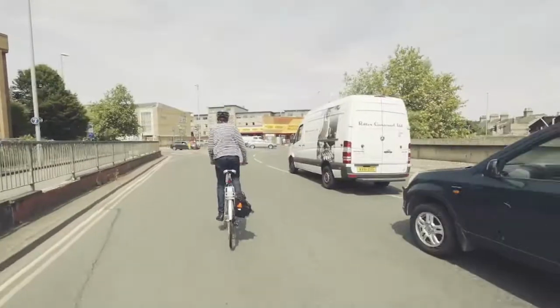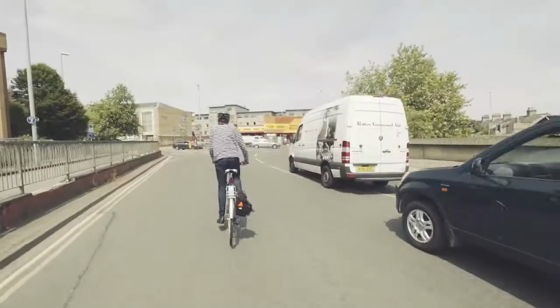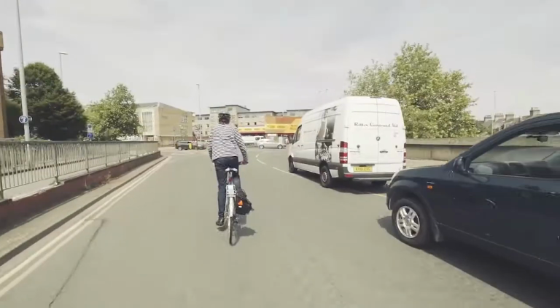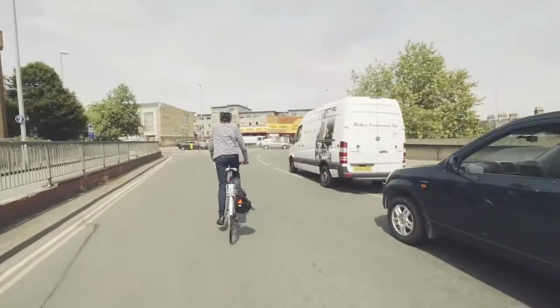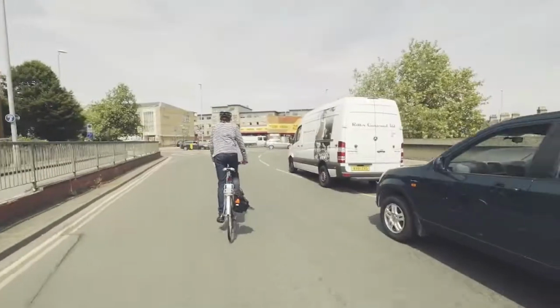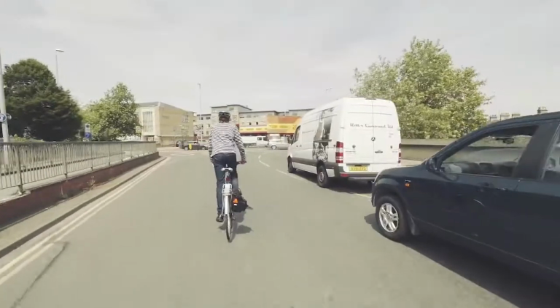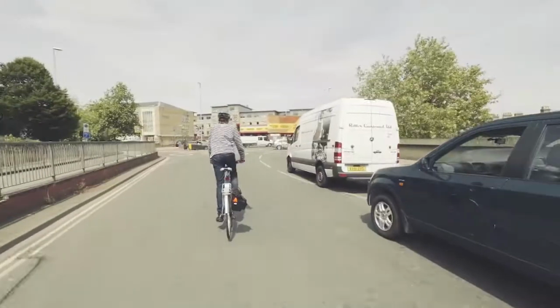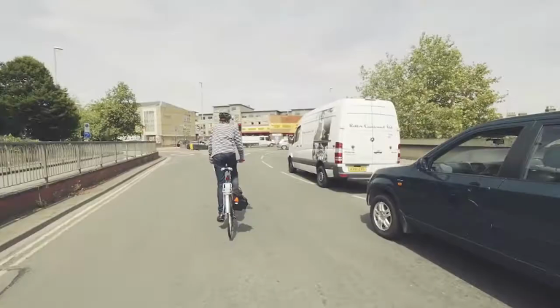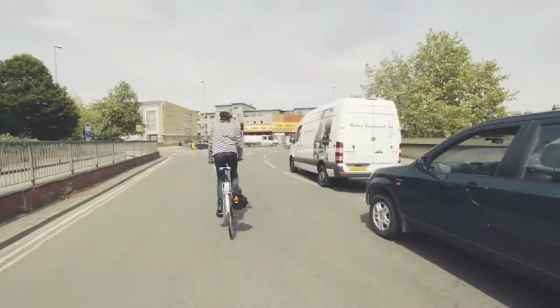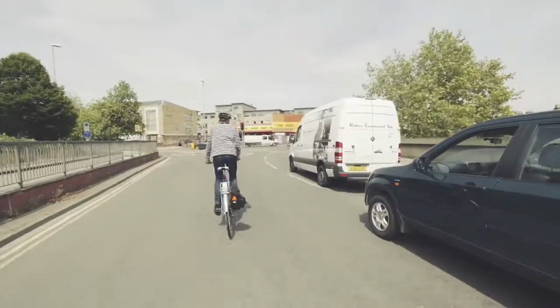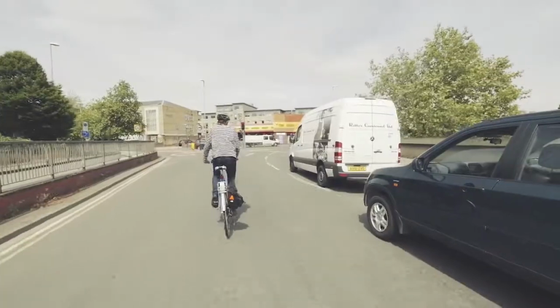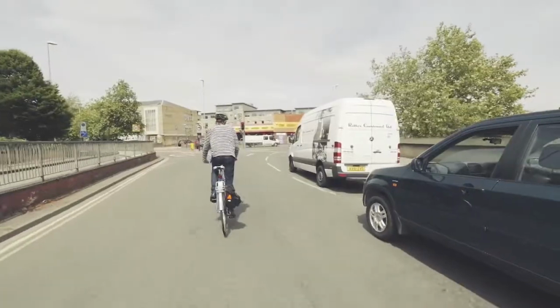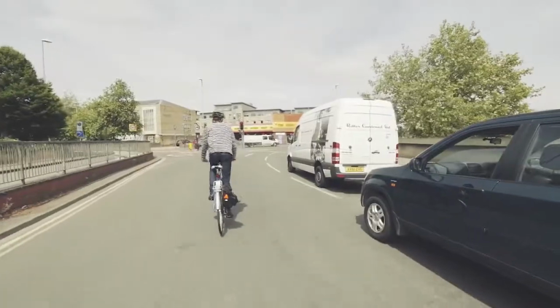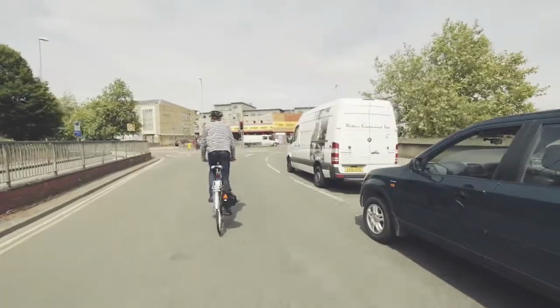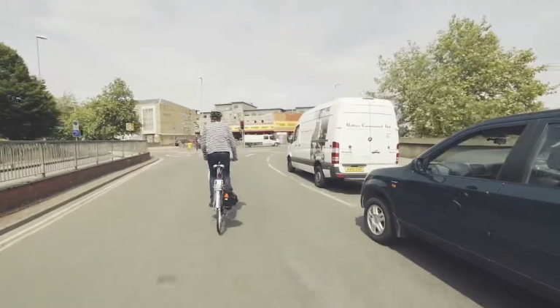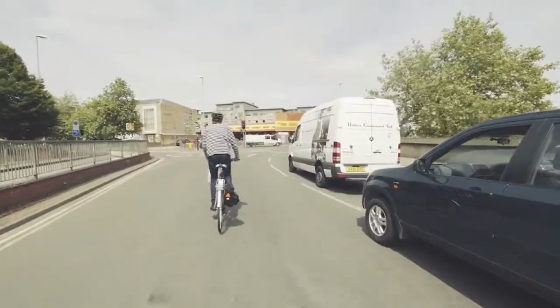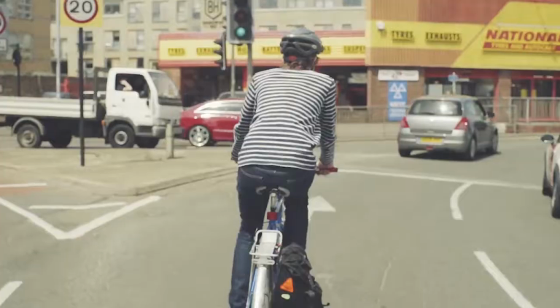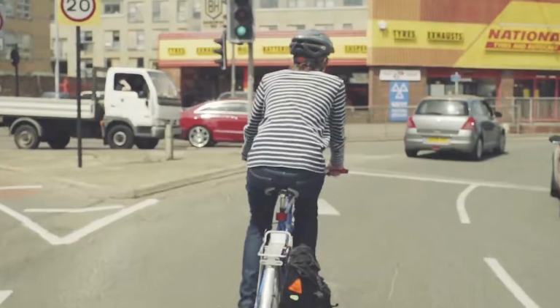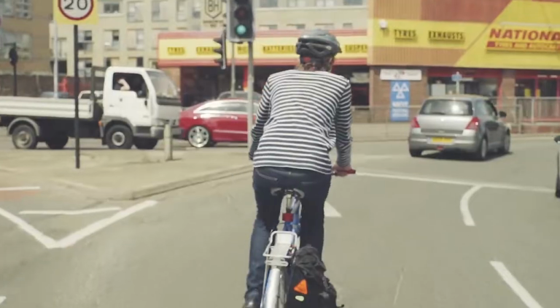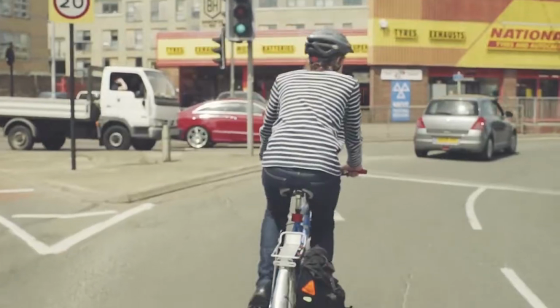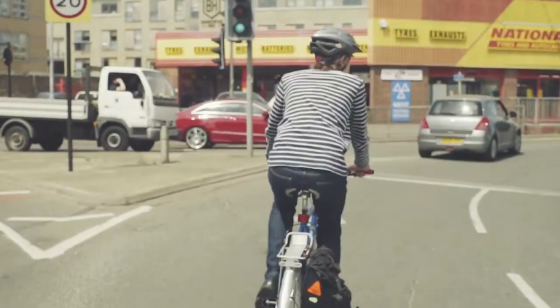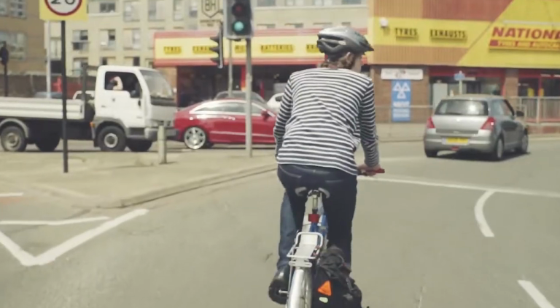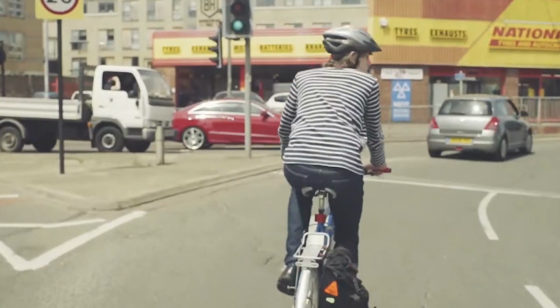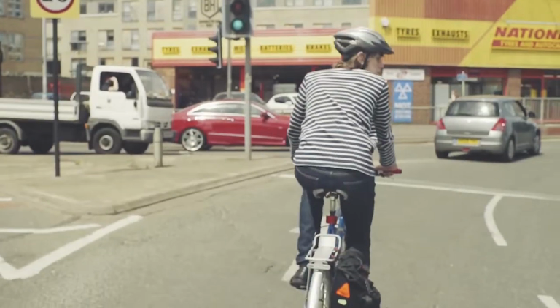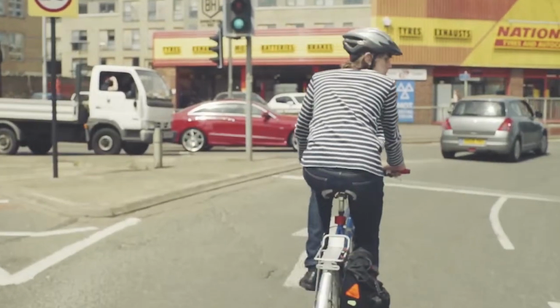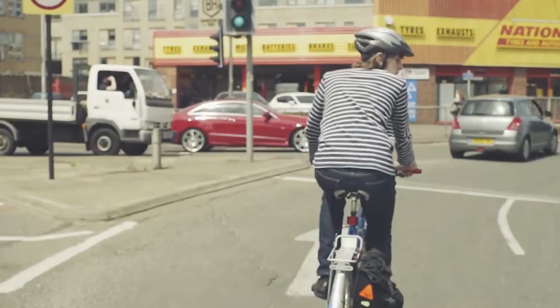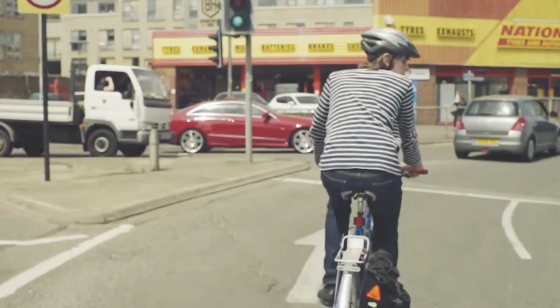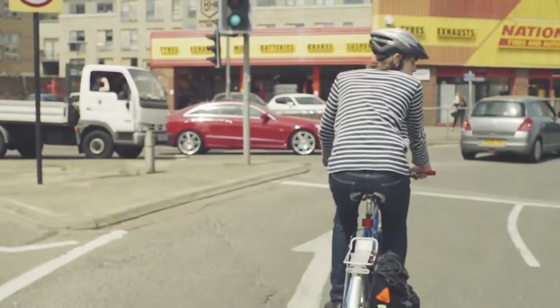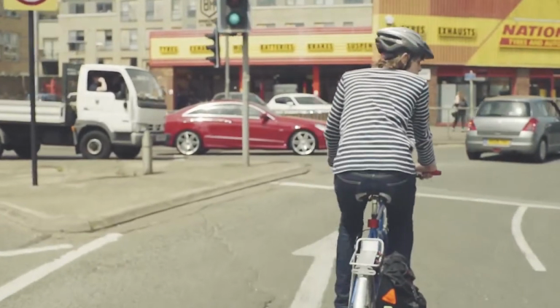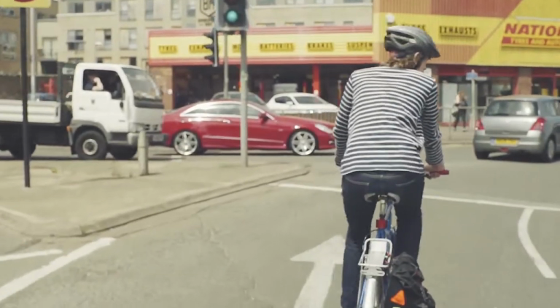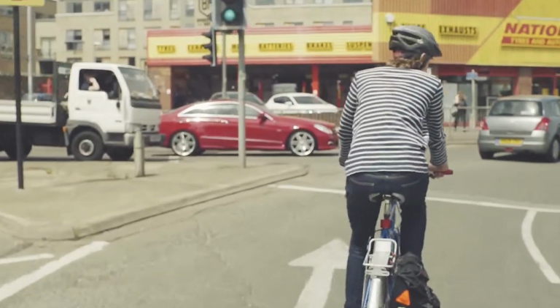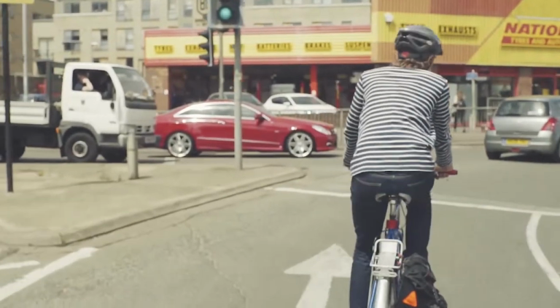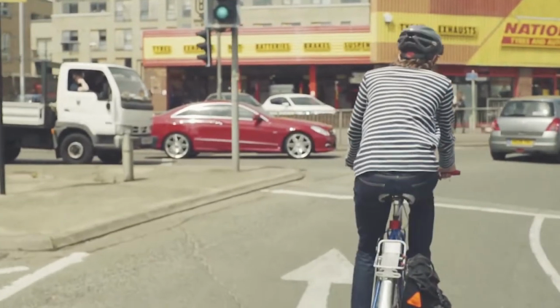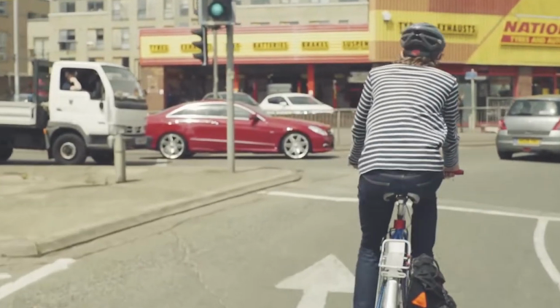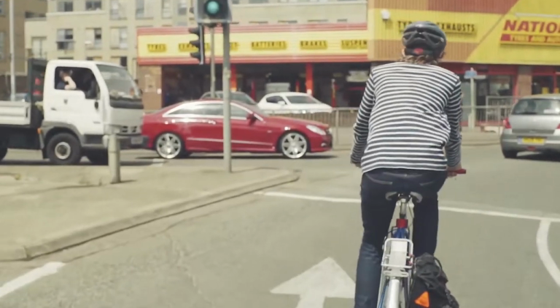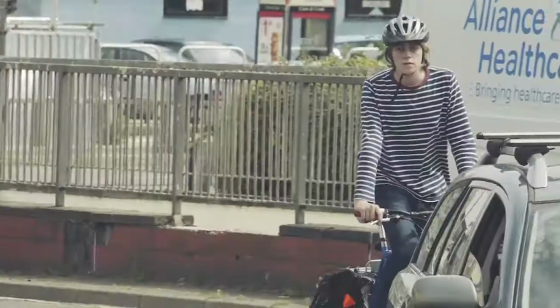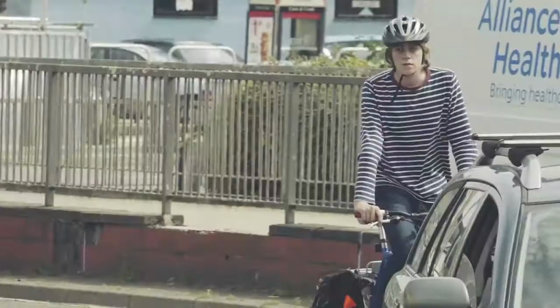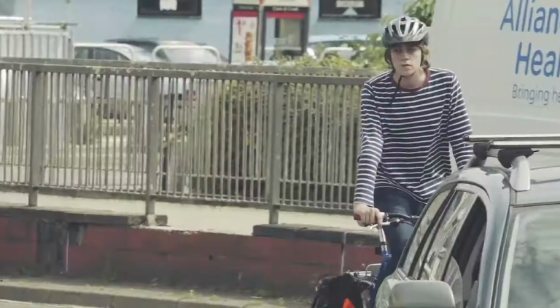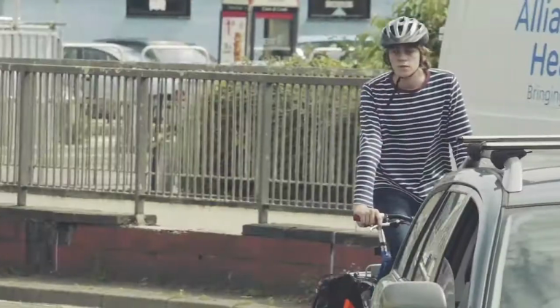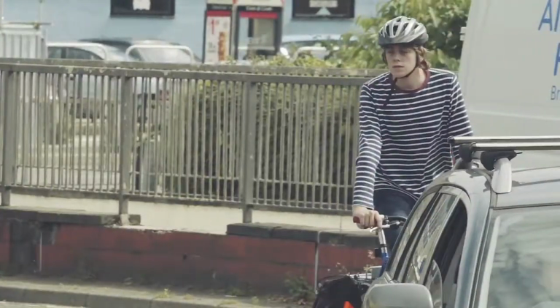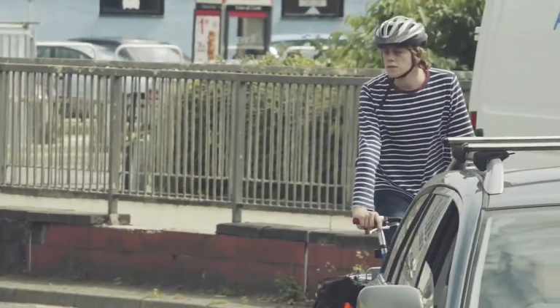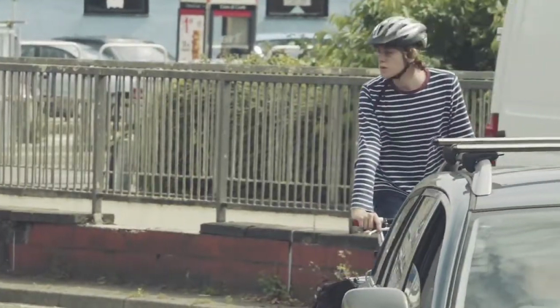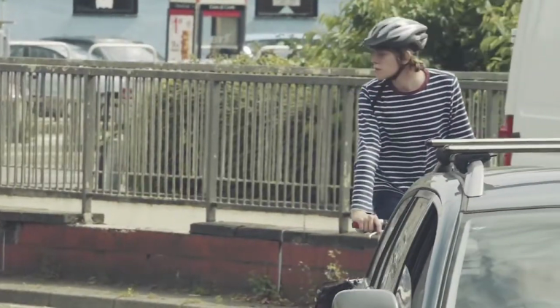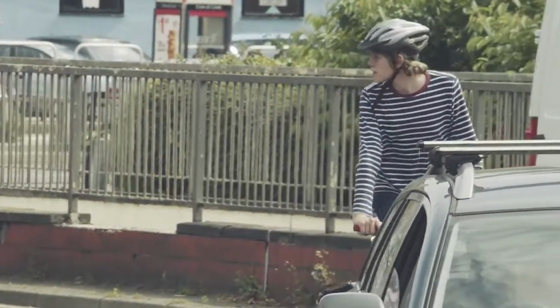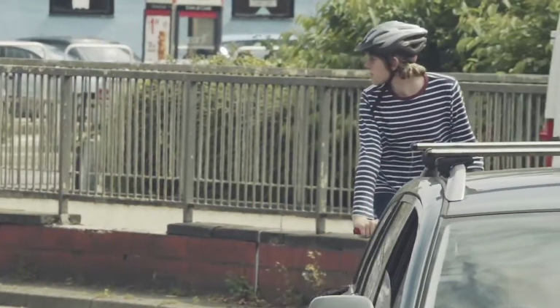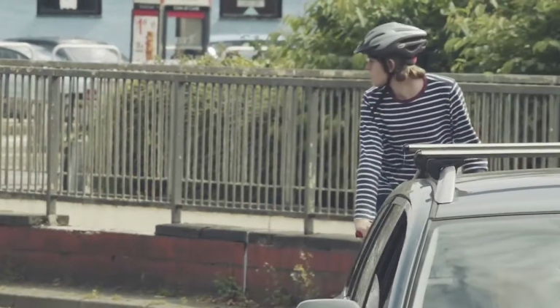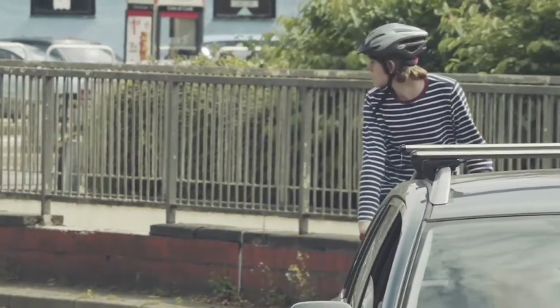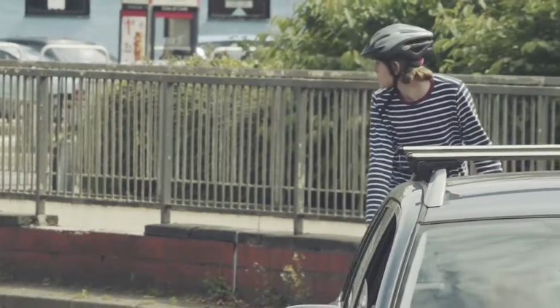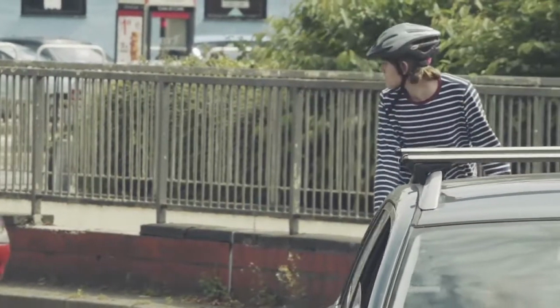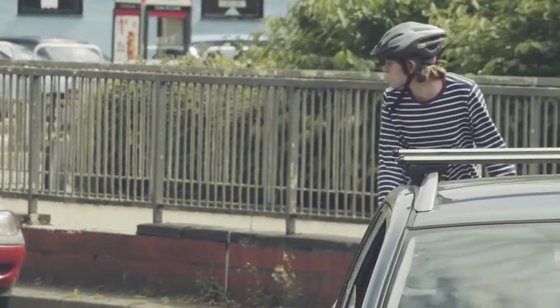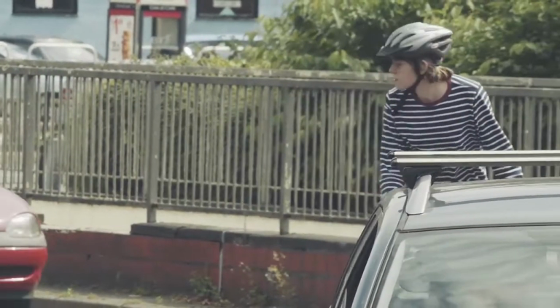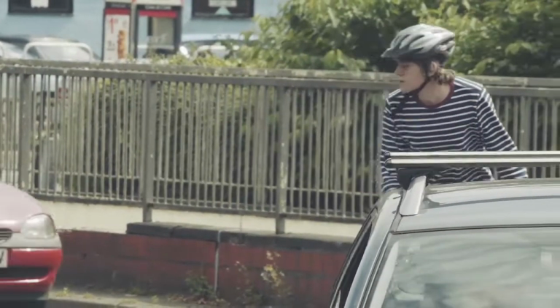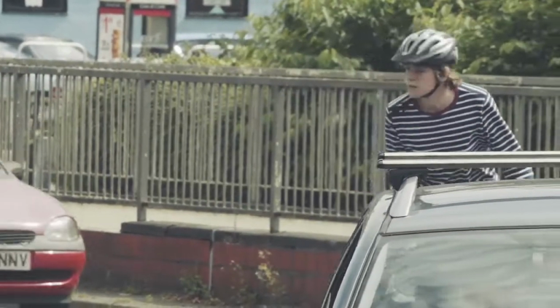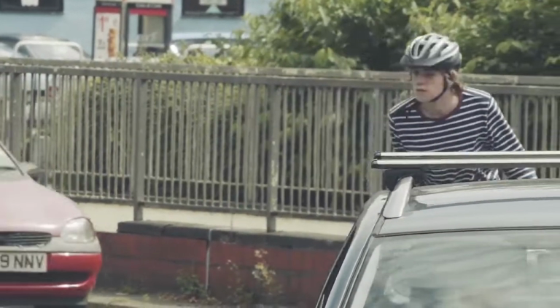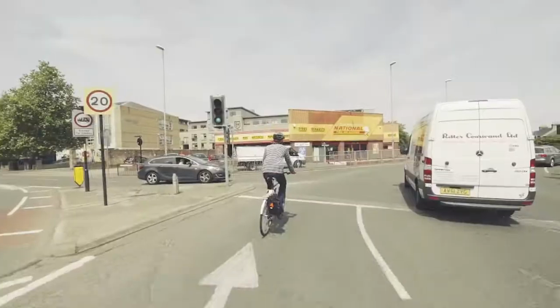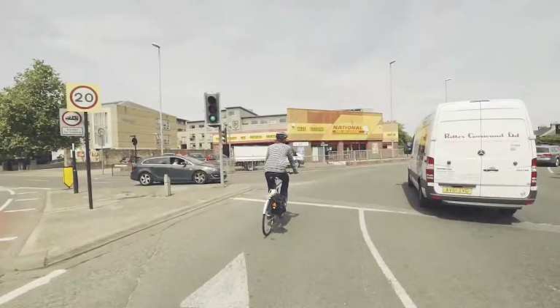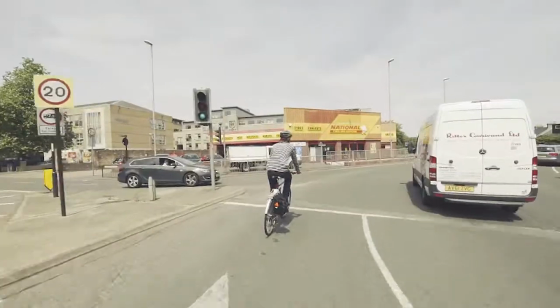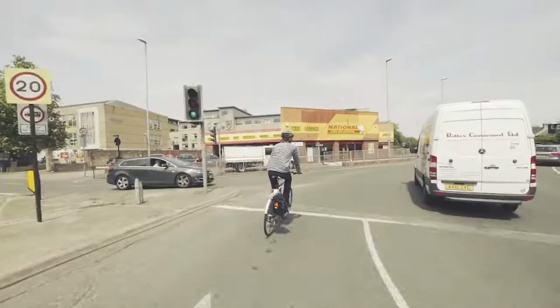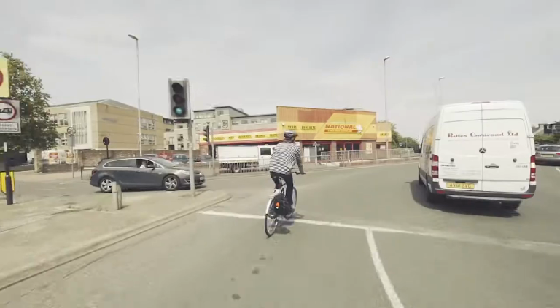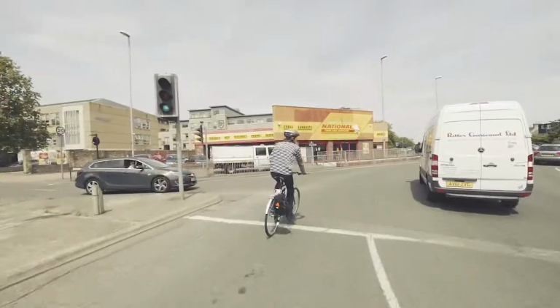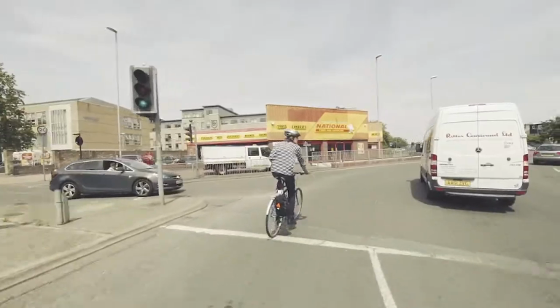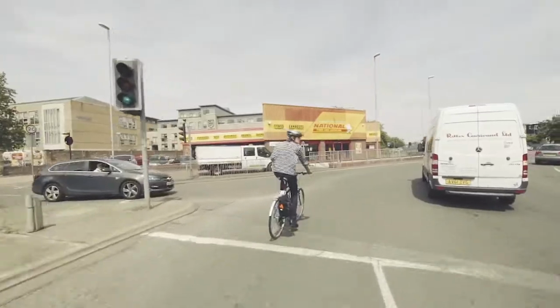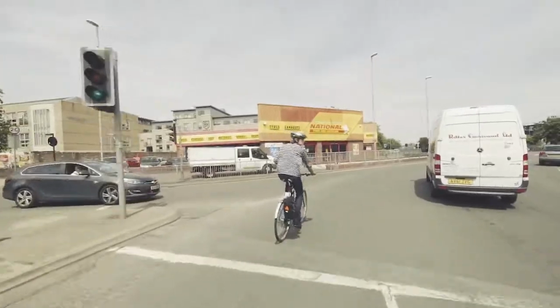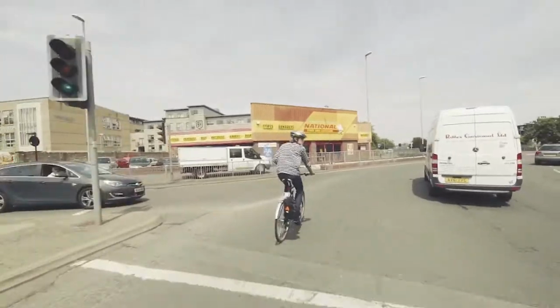Move out early into the control position when riding in multi-lane traffic. Show other users where you want to go by using arm signals.